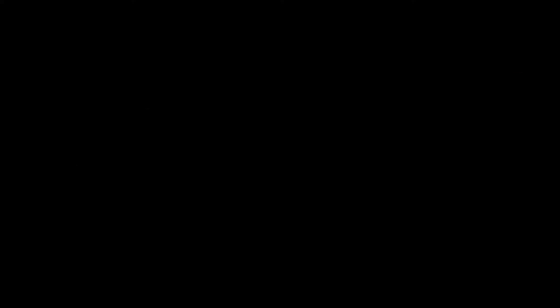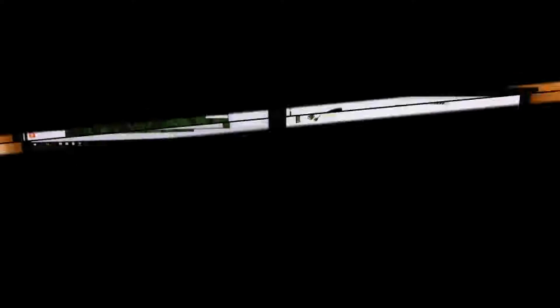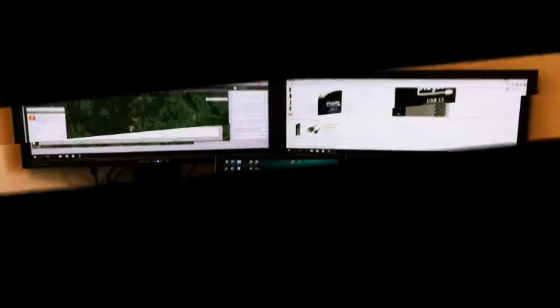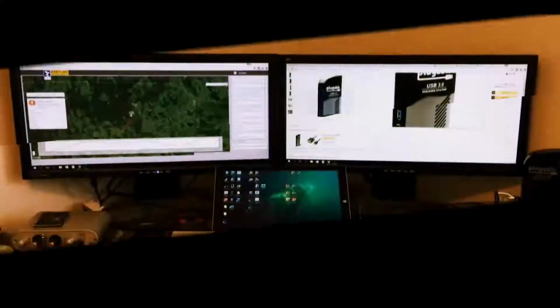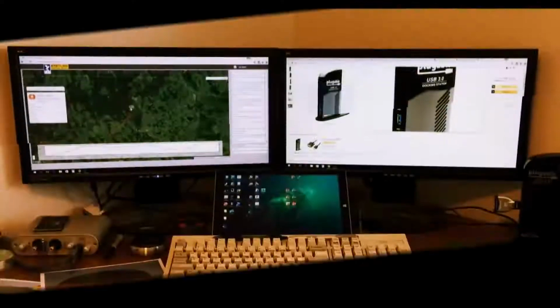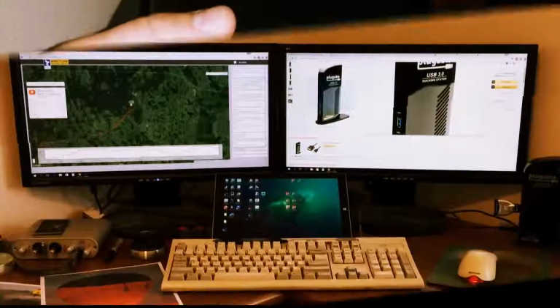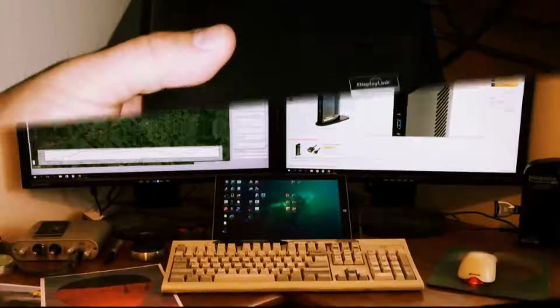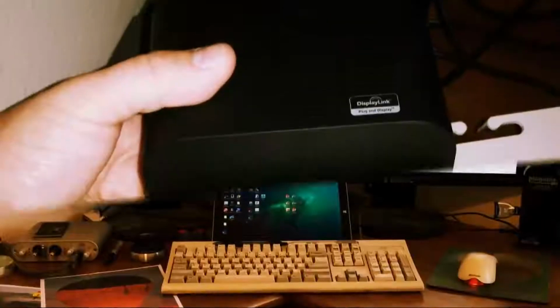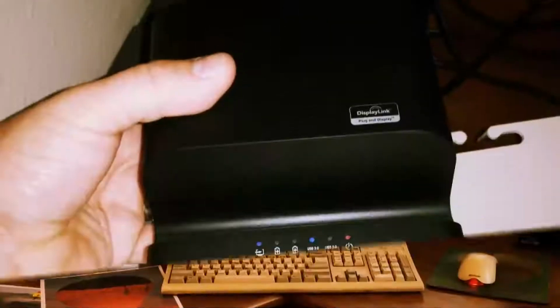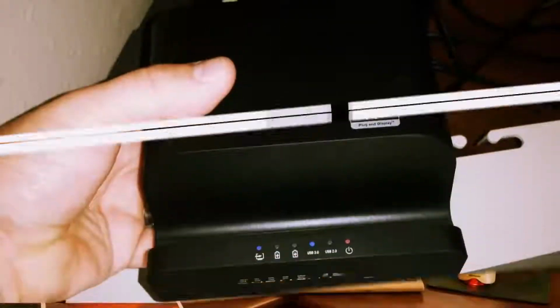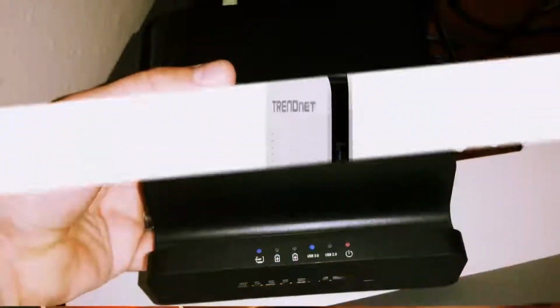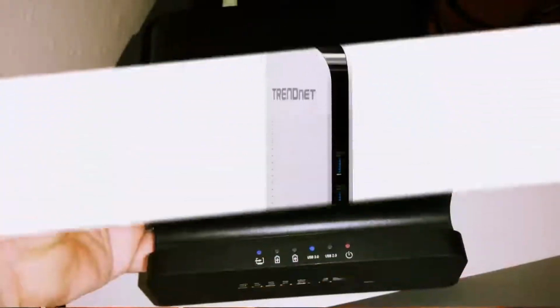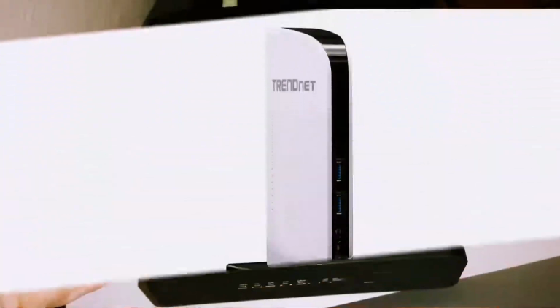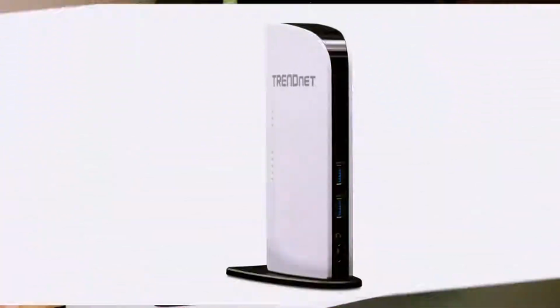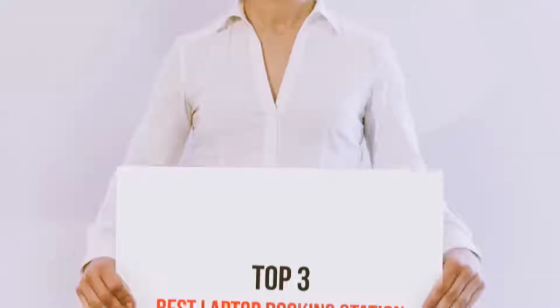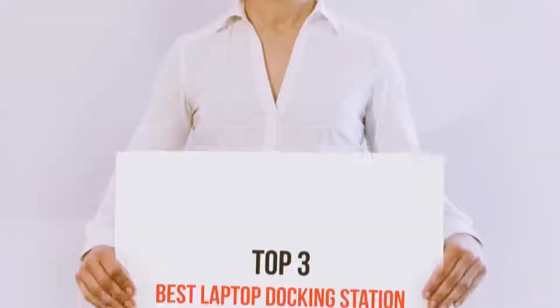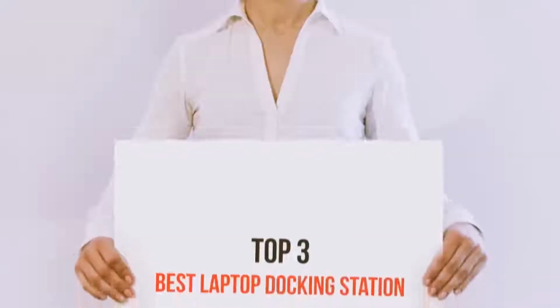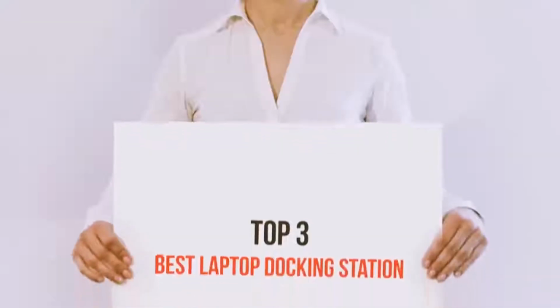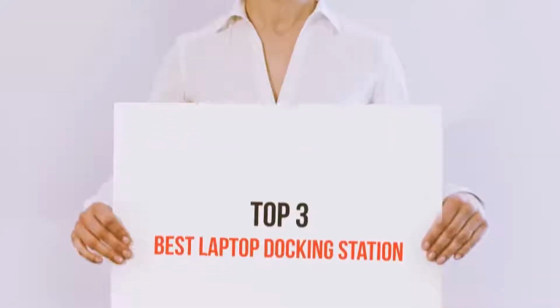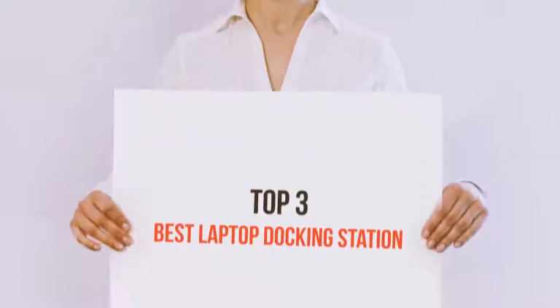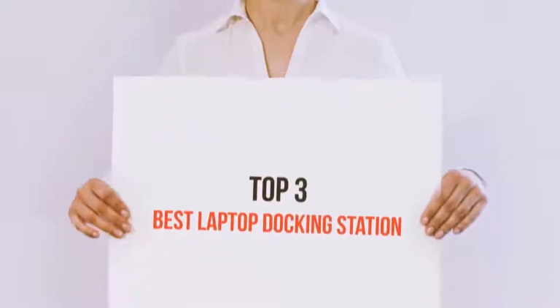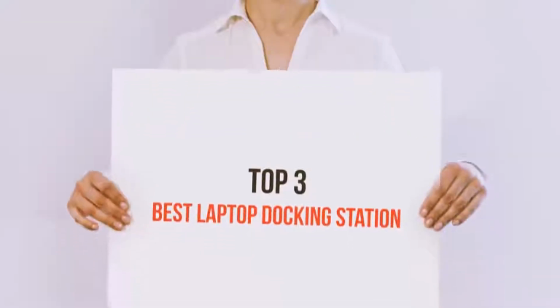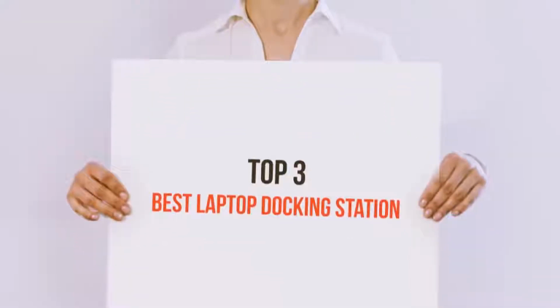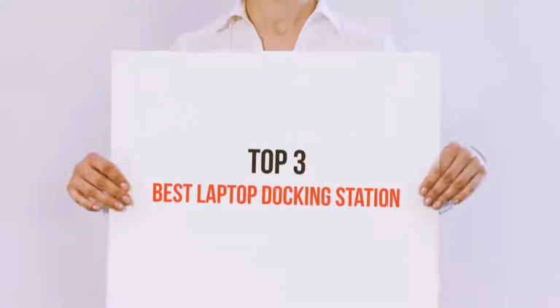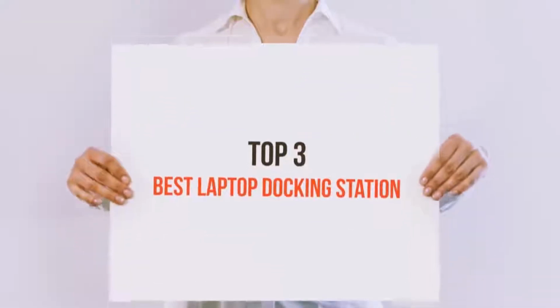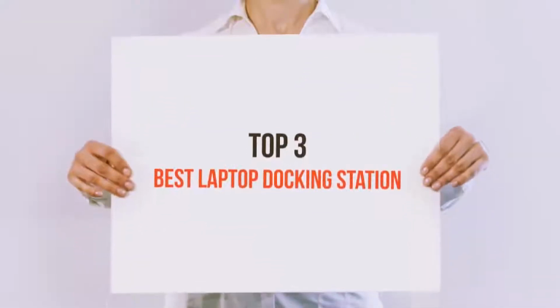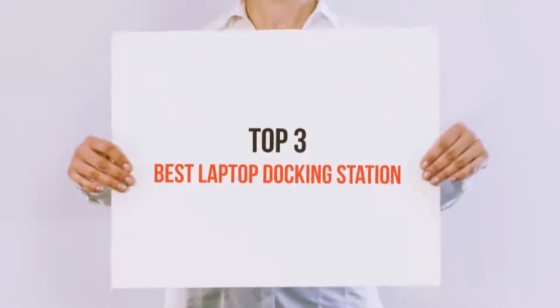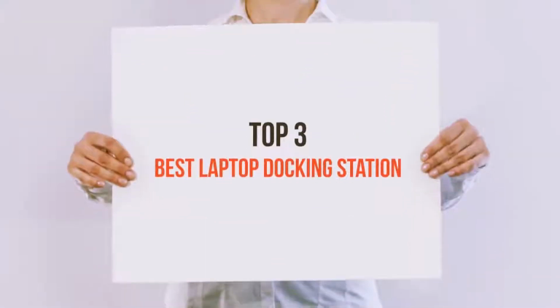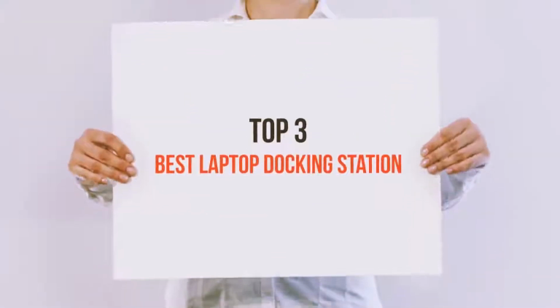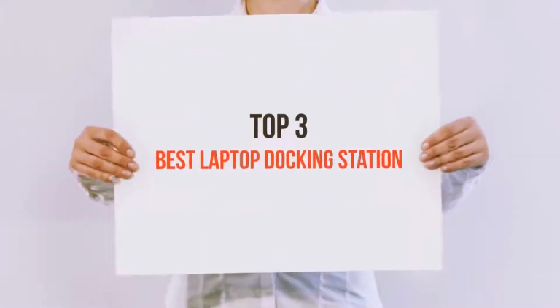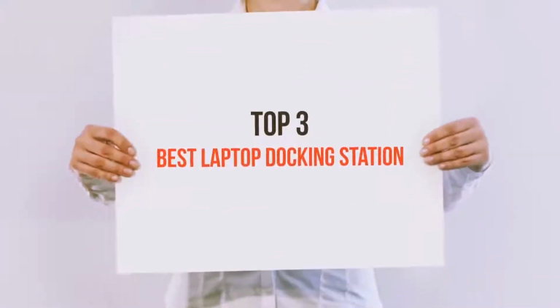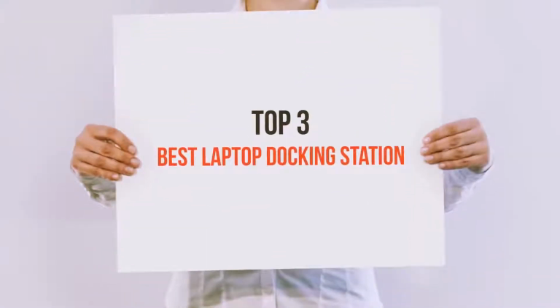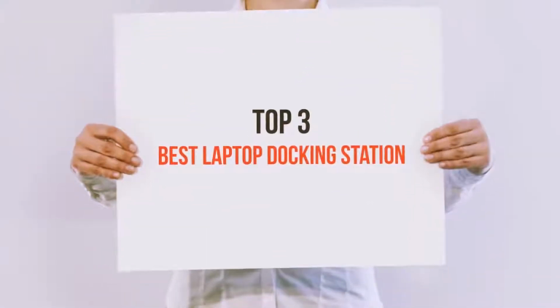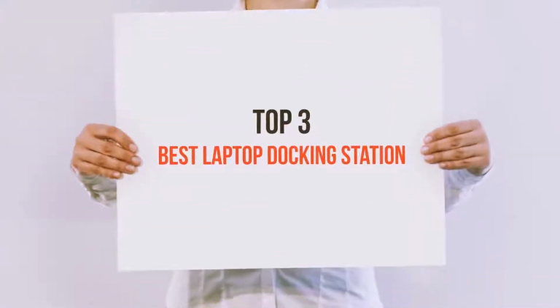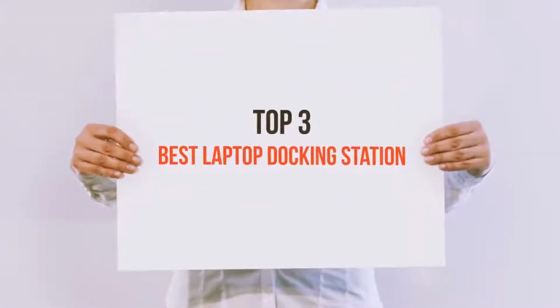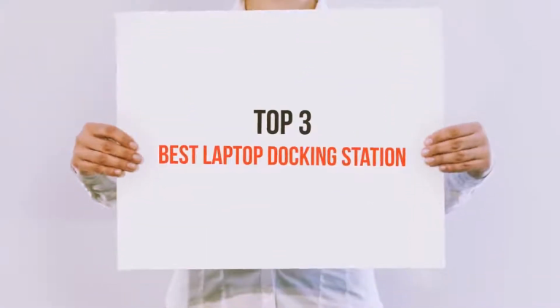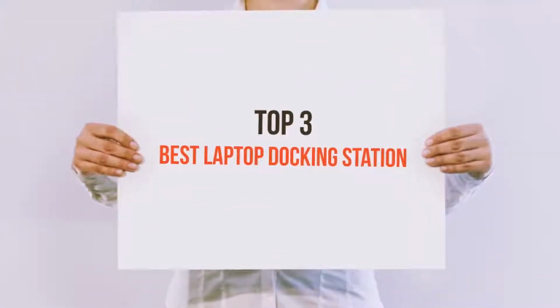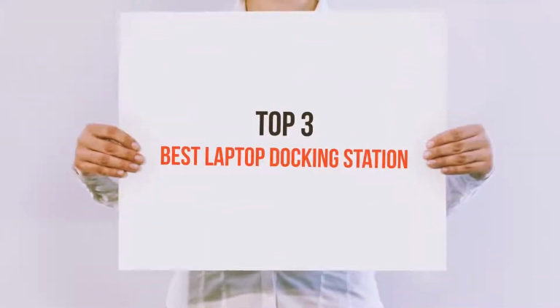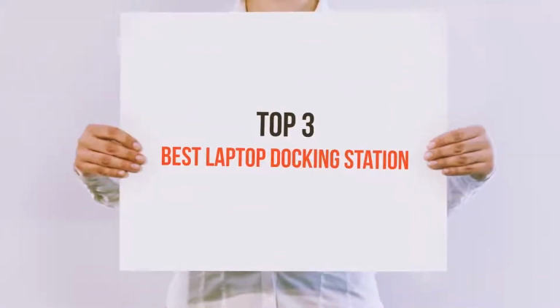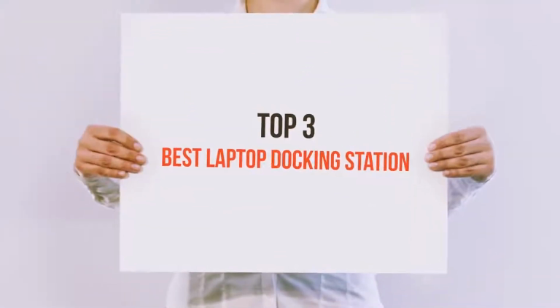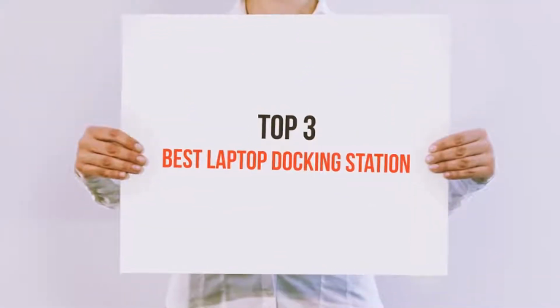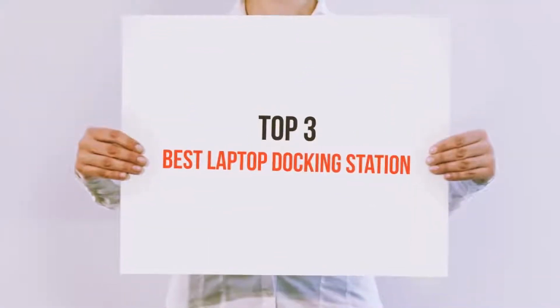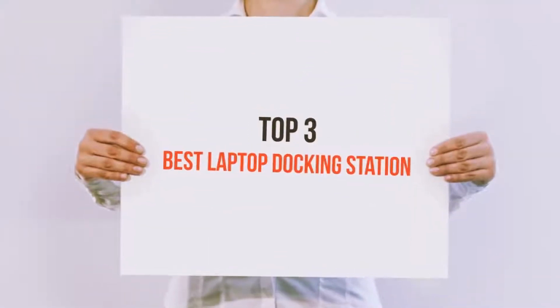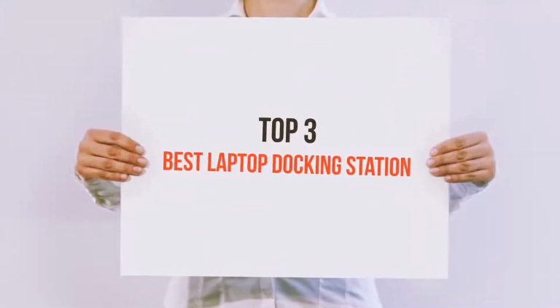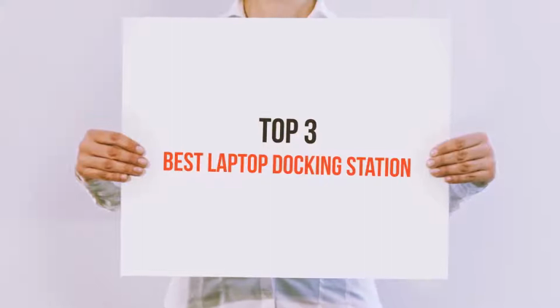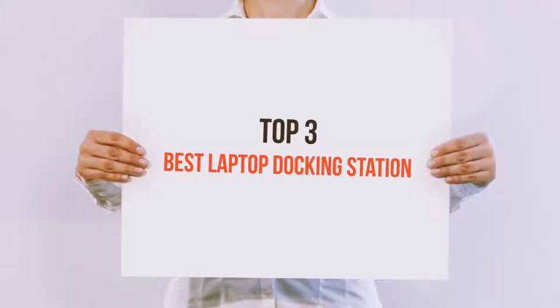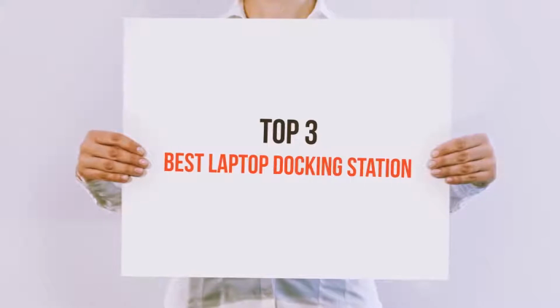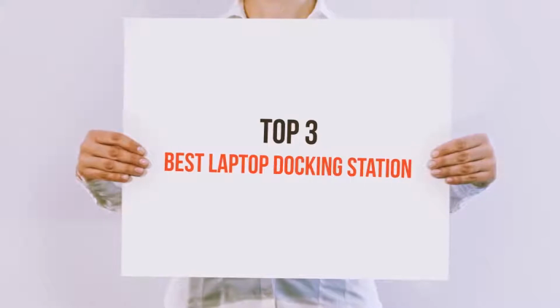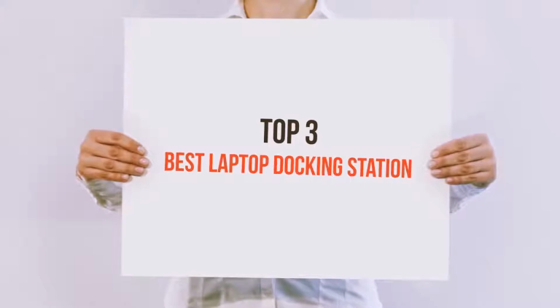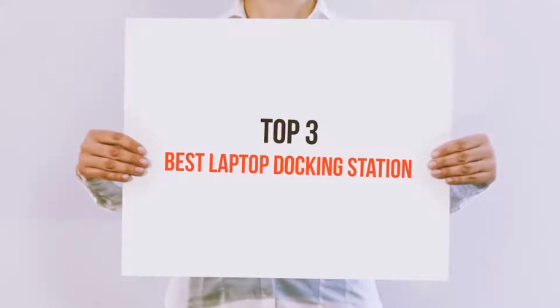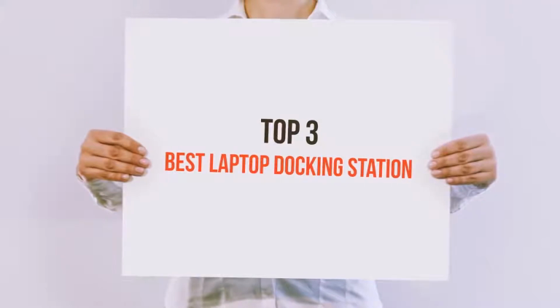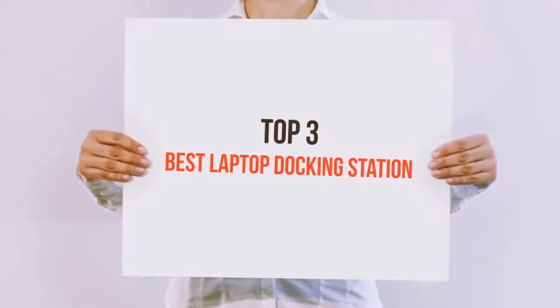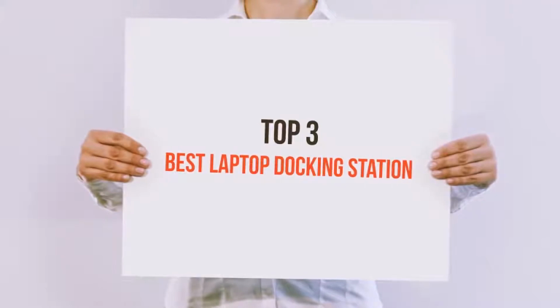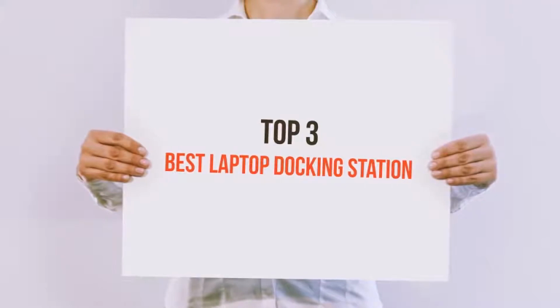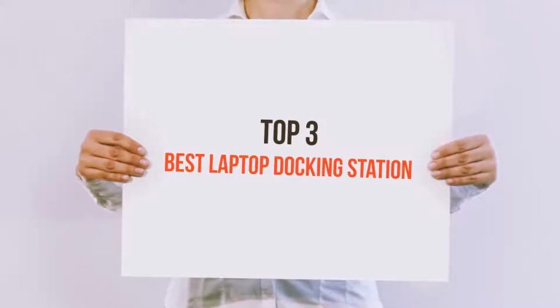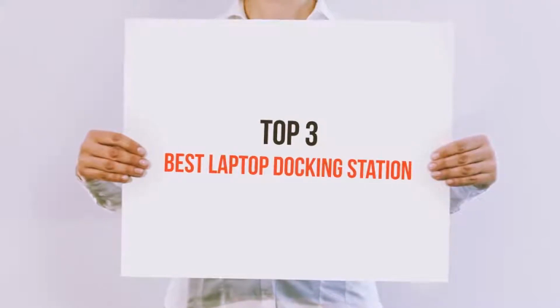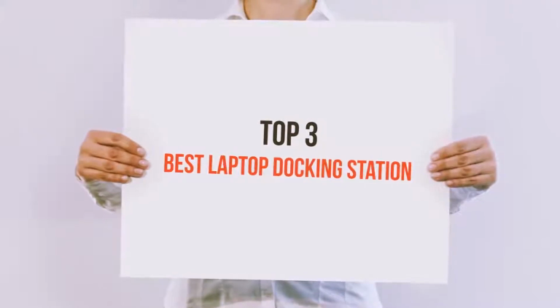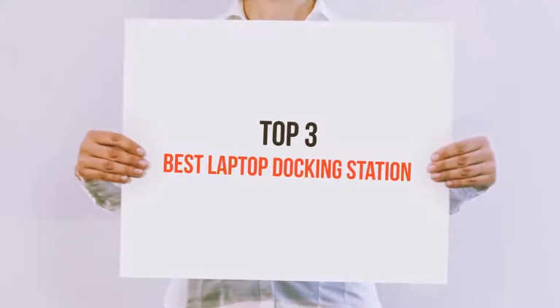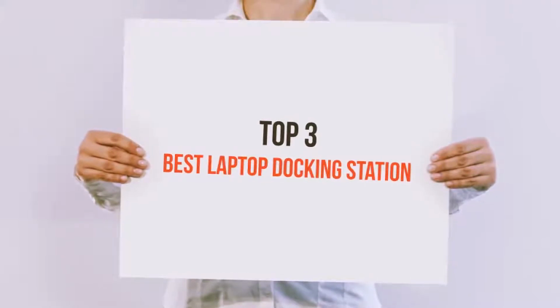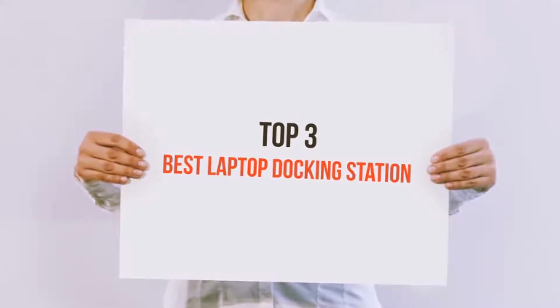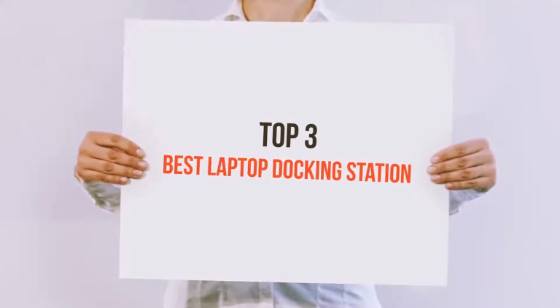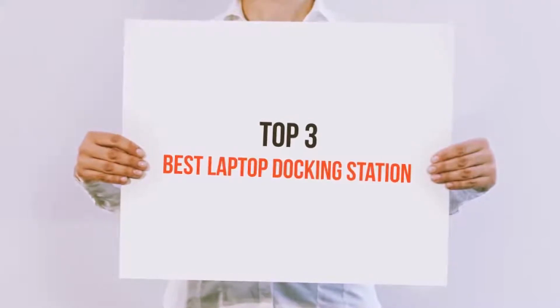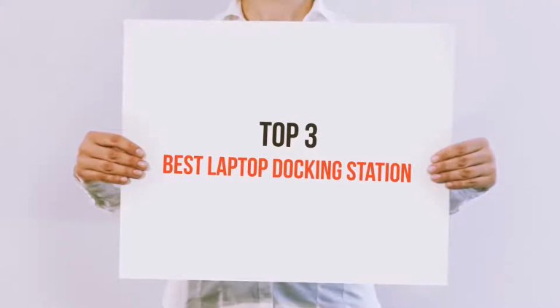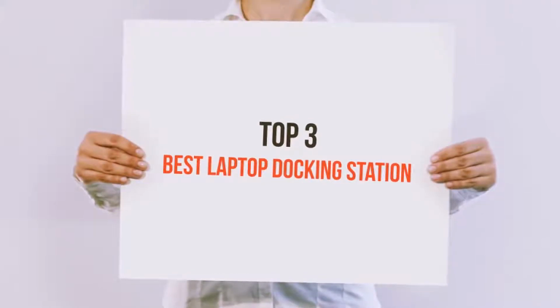Hello guys, welcome back to my channel. Today I'm gonna talk about the top 3 best laptop docking stations.